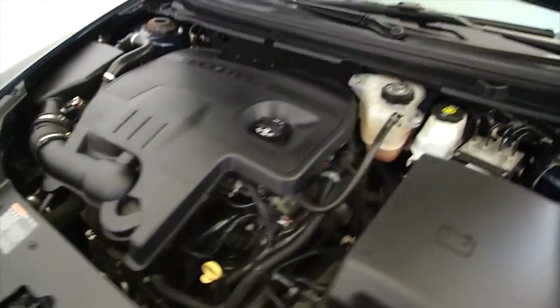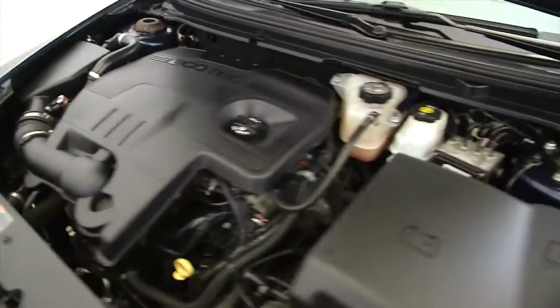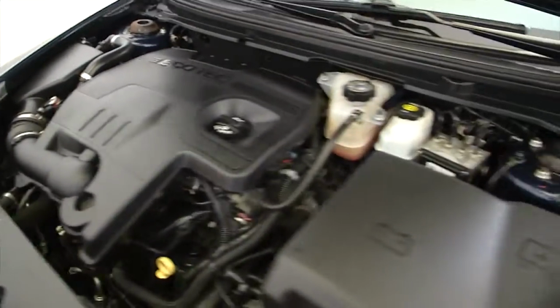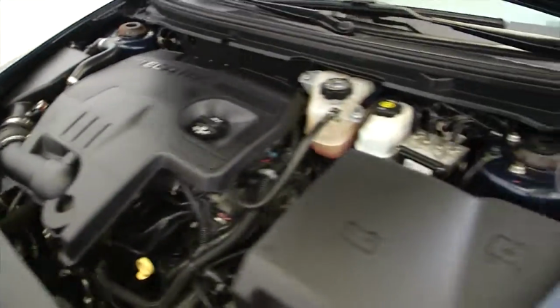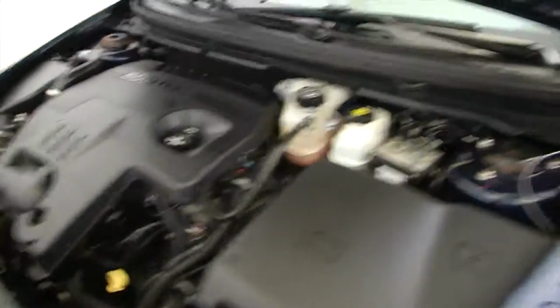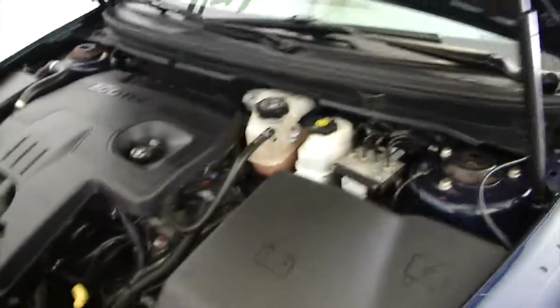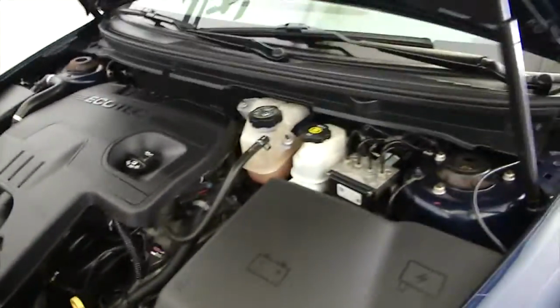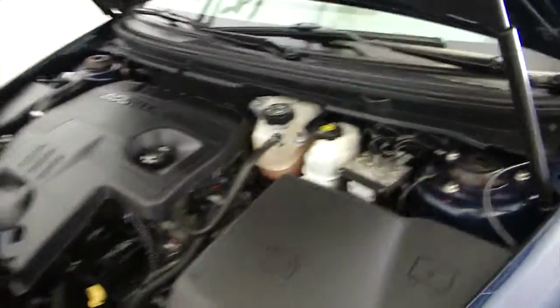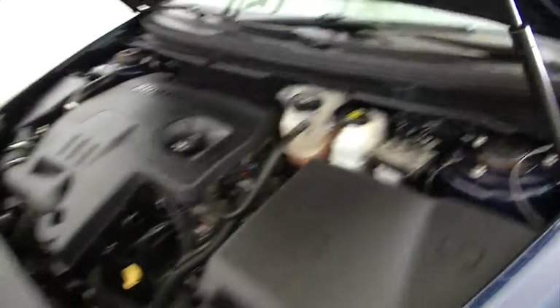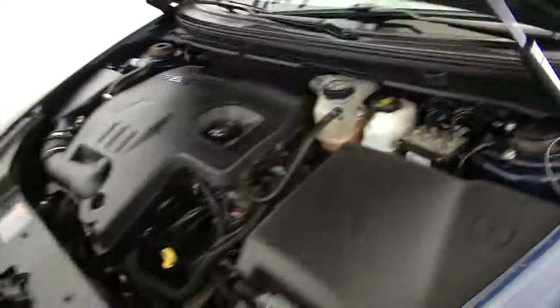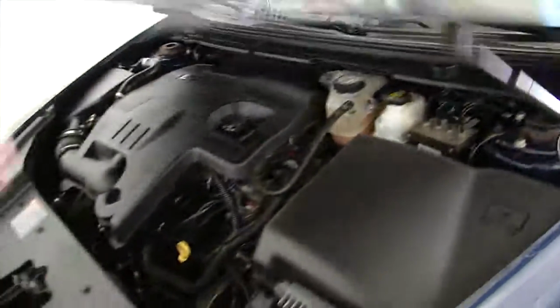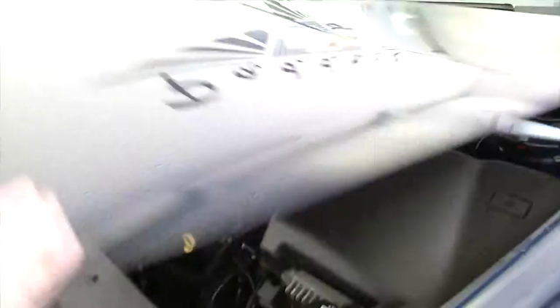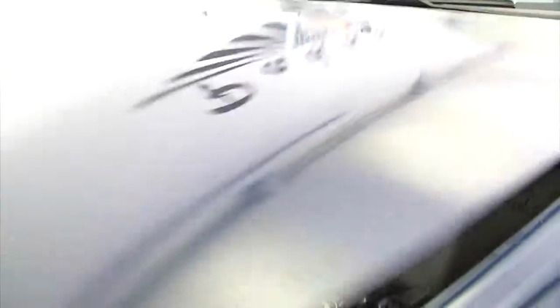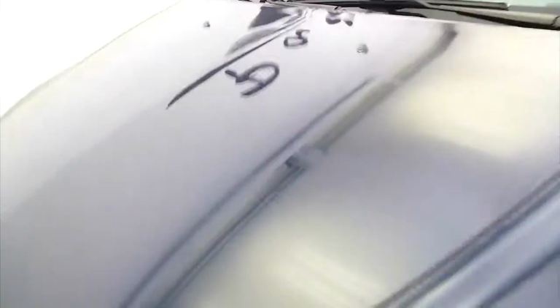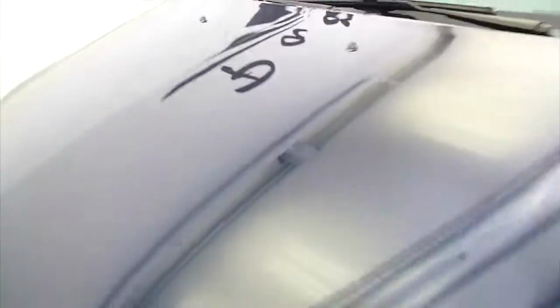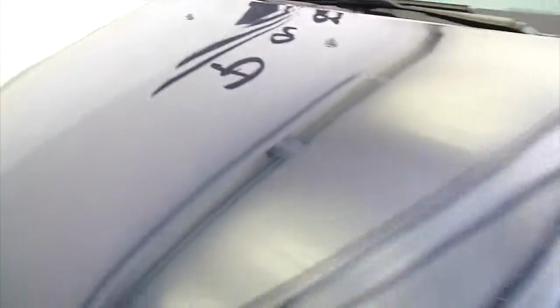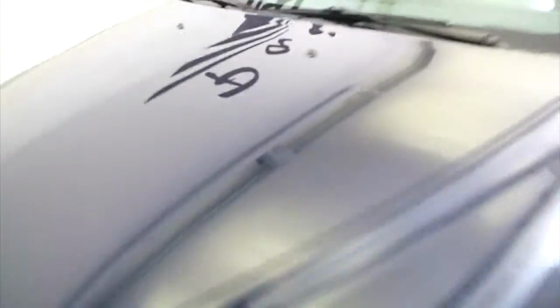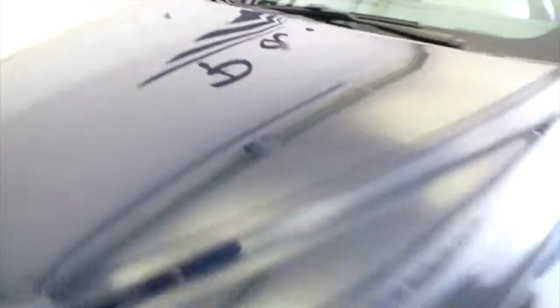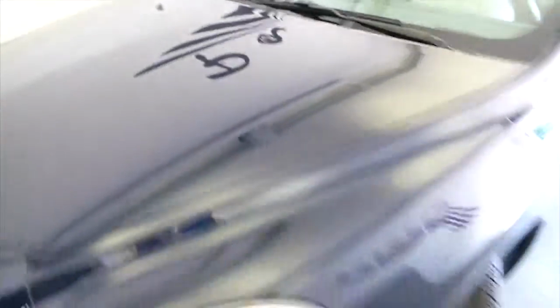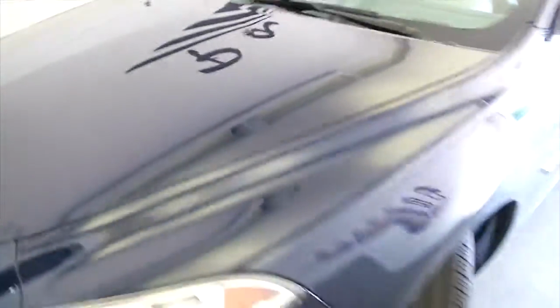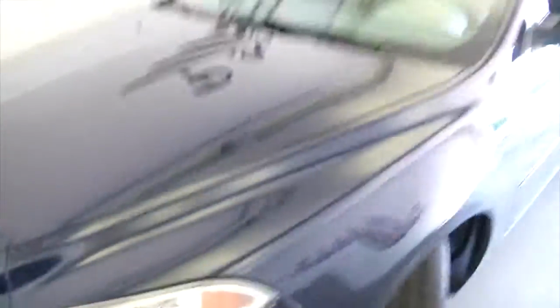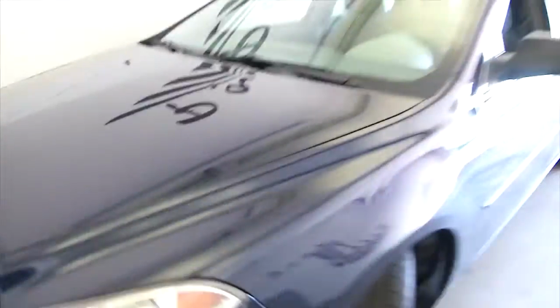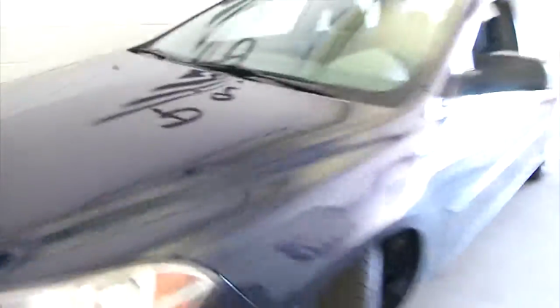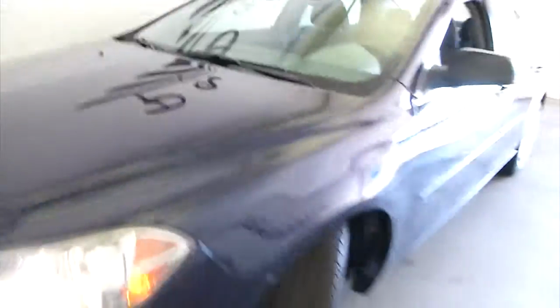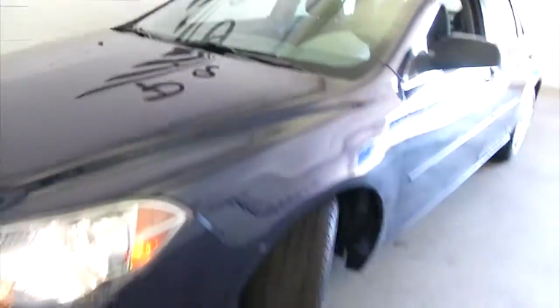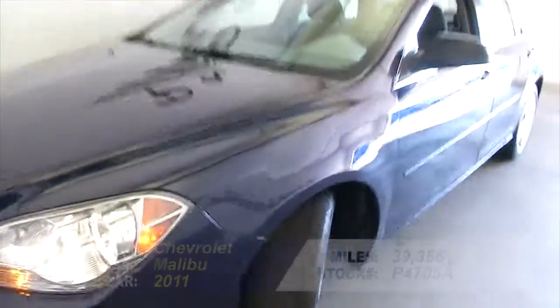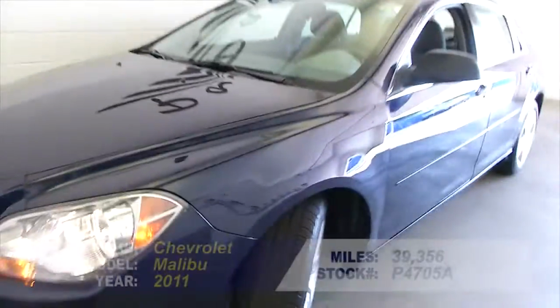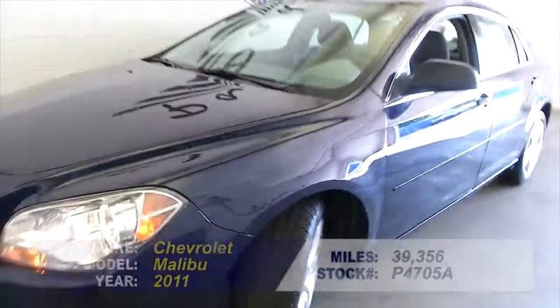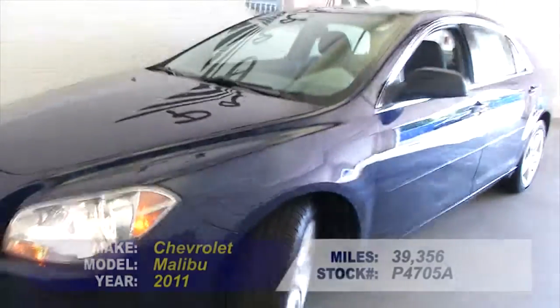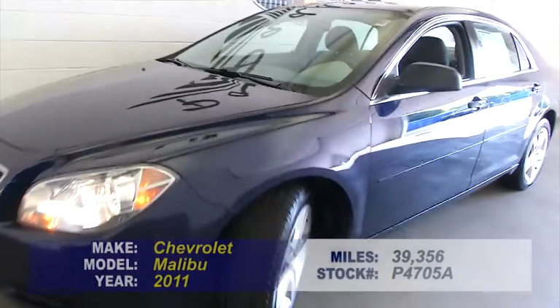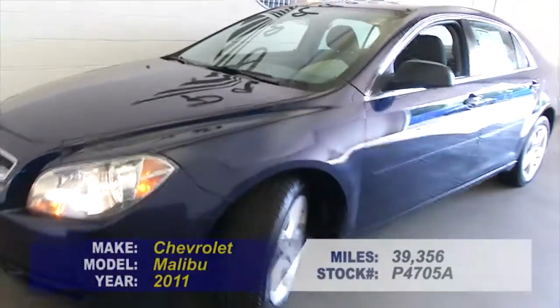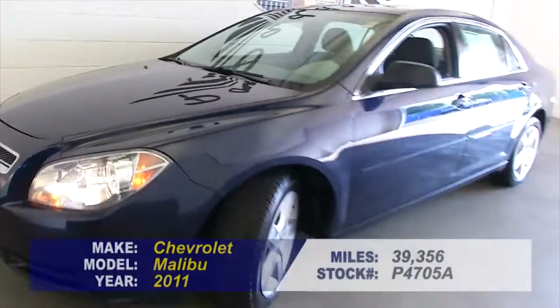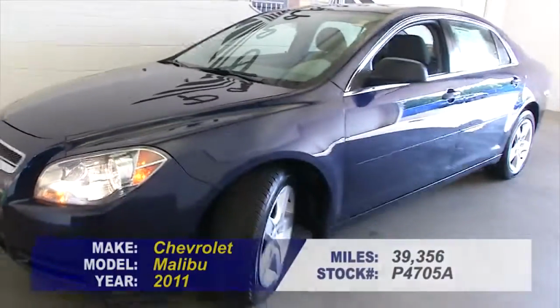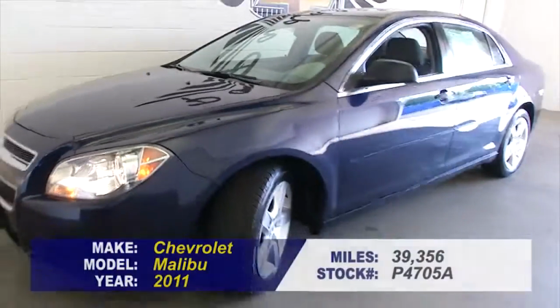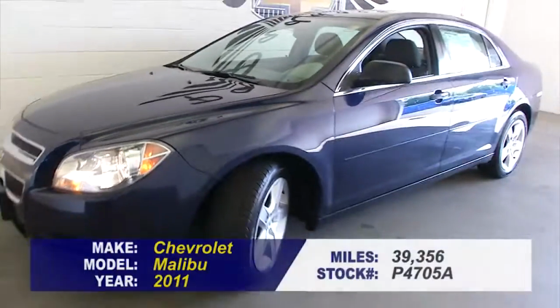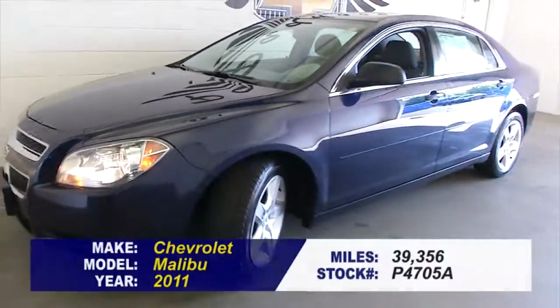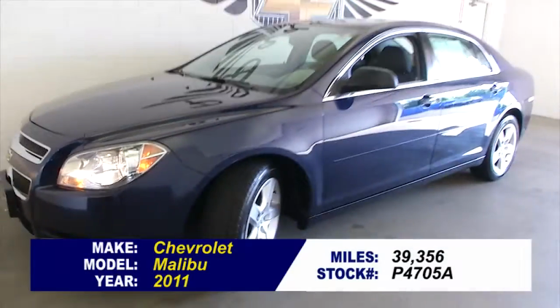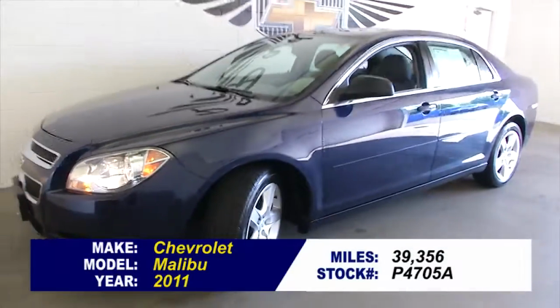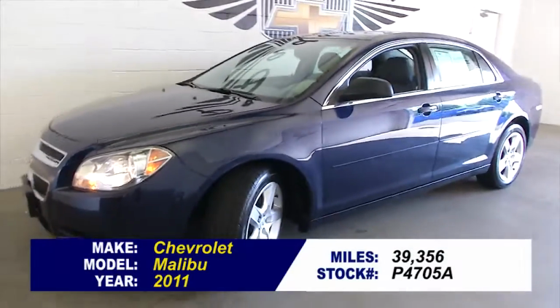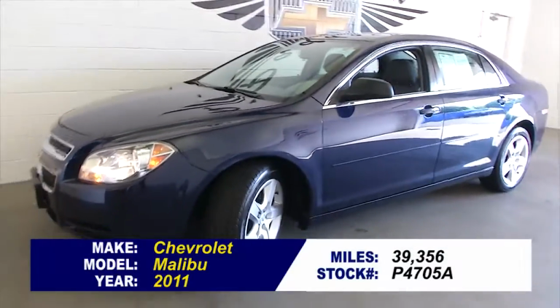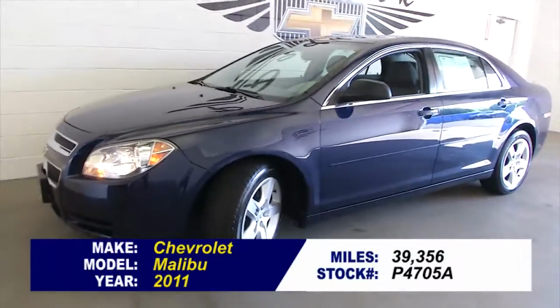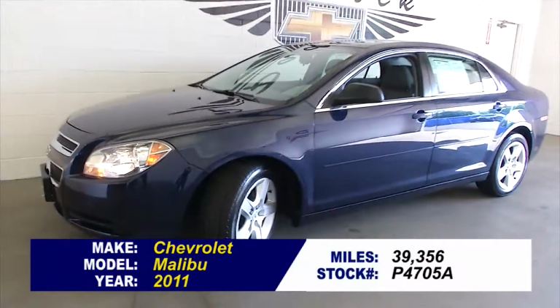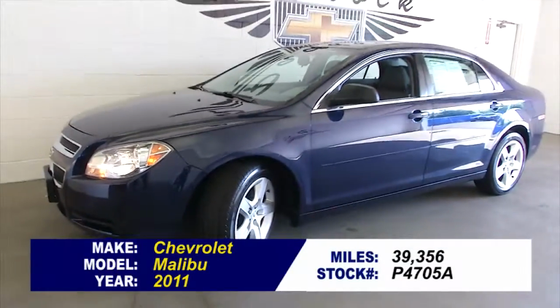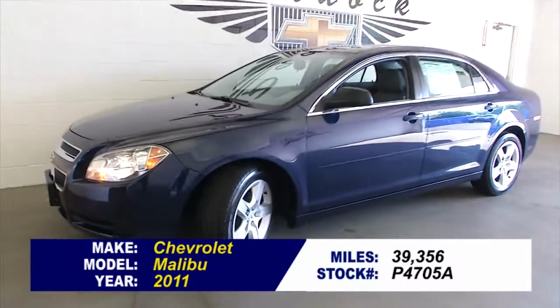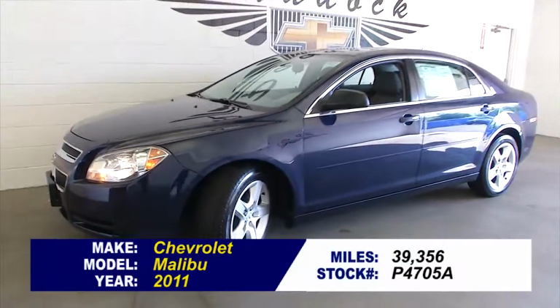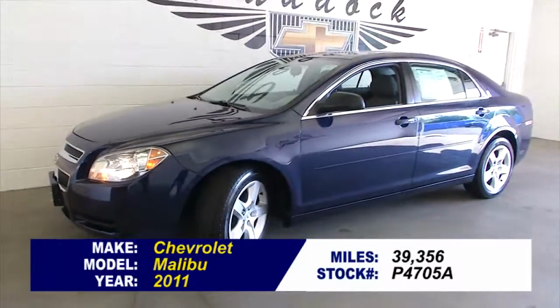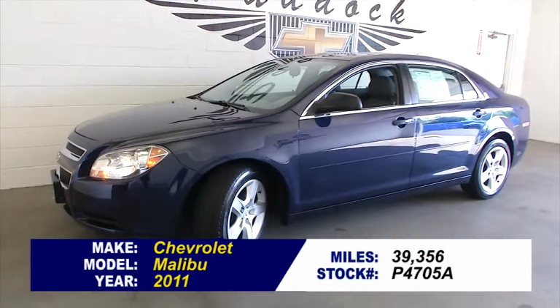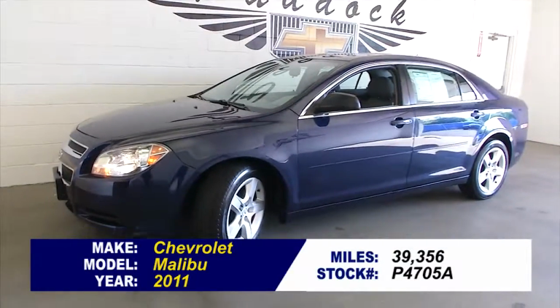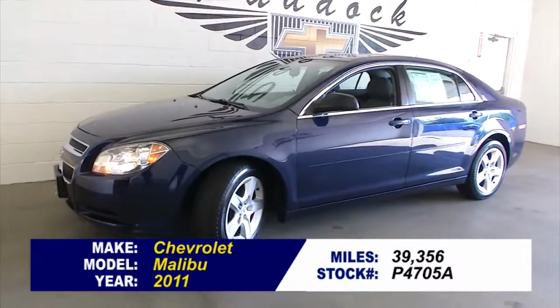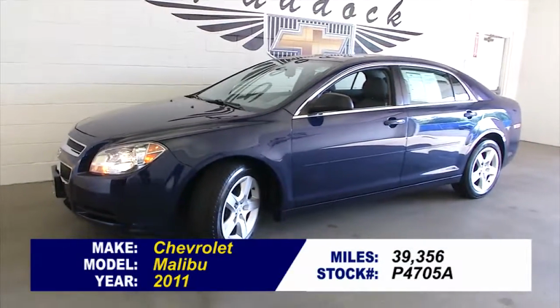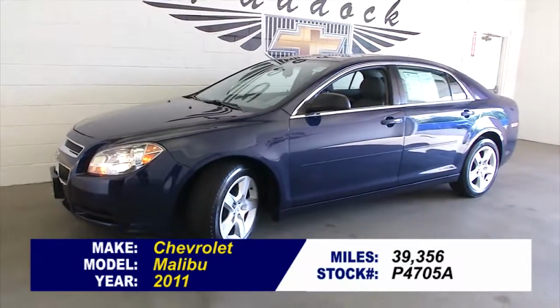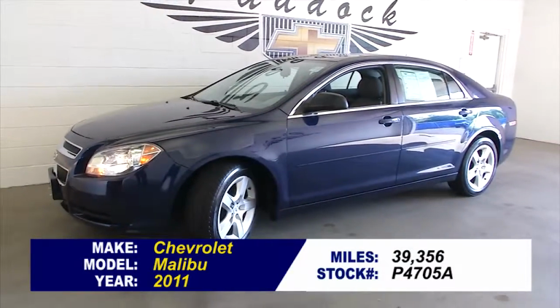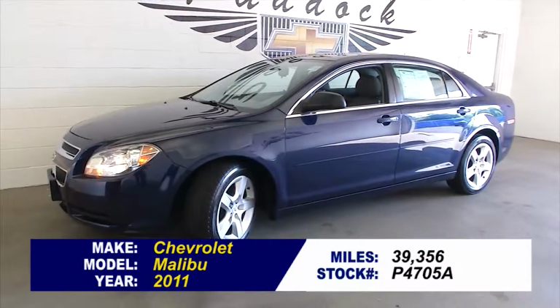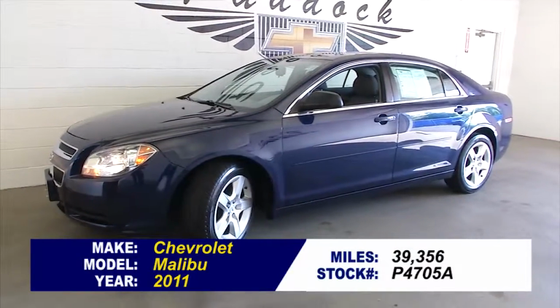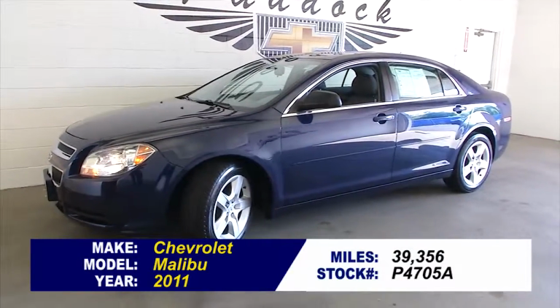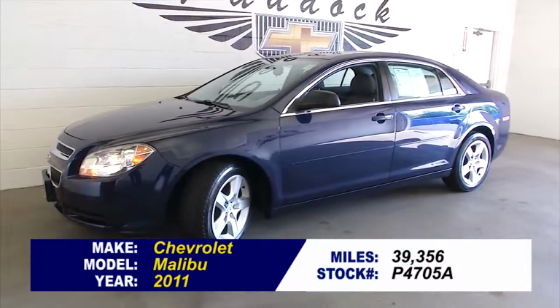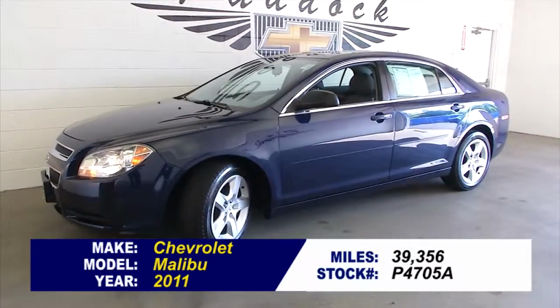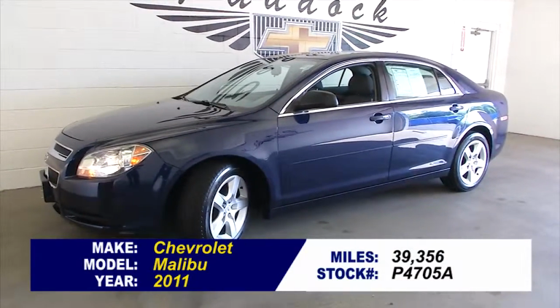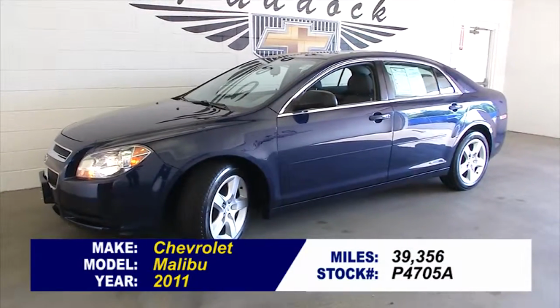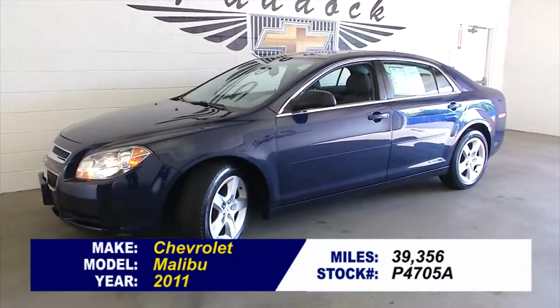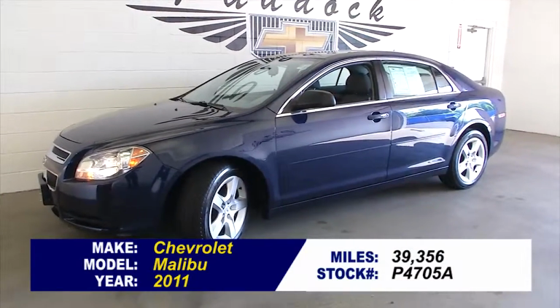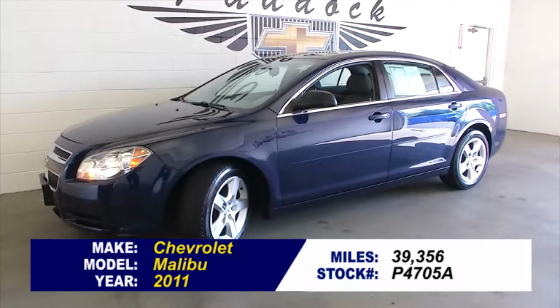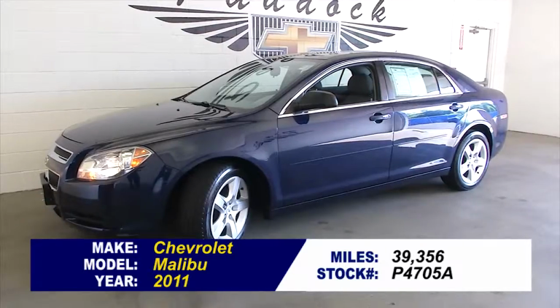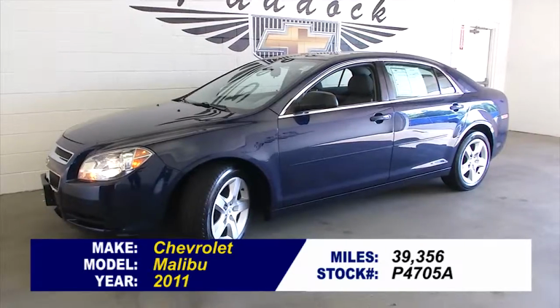Sounds like it should. To find out more about this Malibu, give us a call at 876-0945.